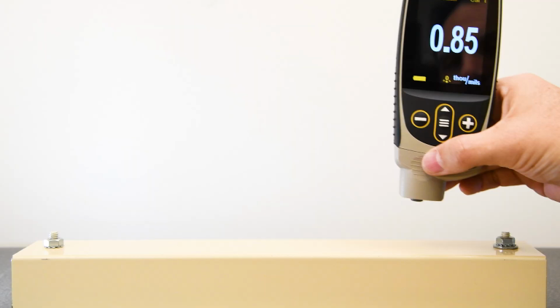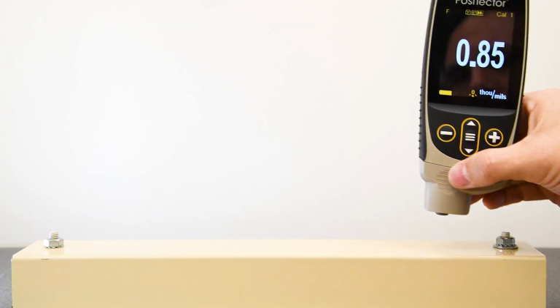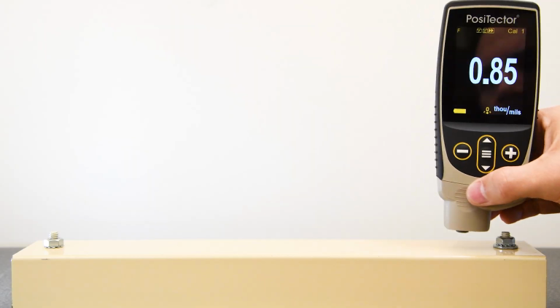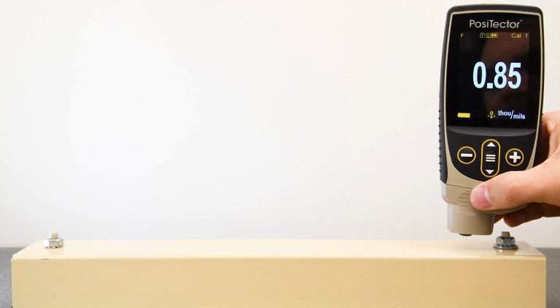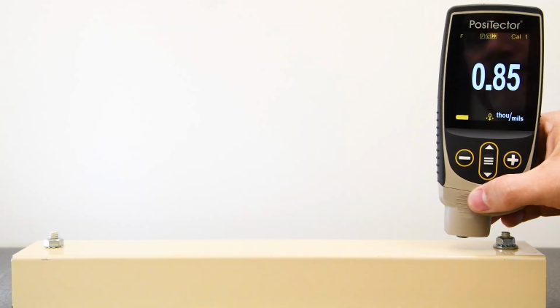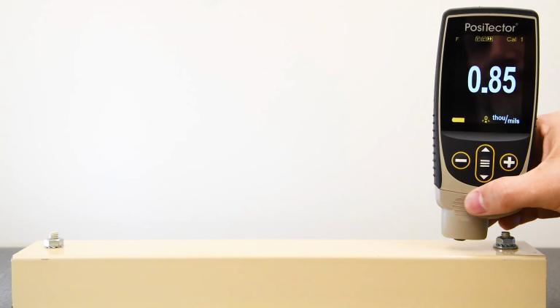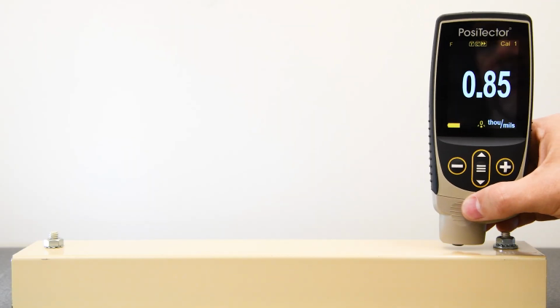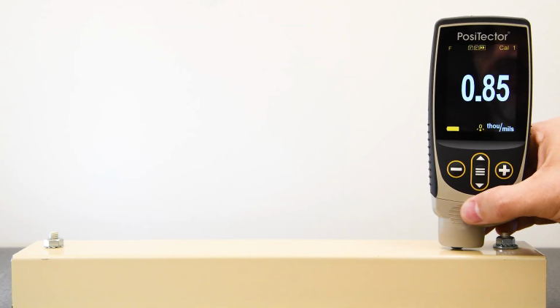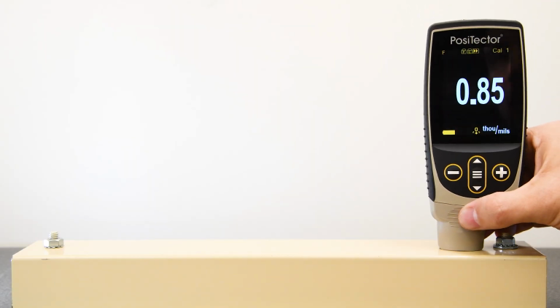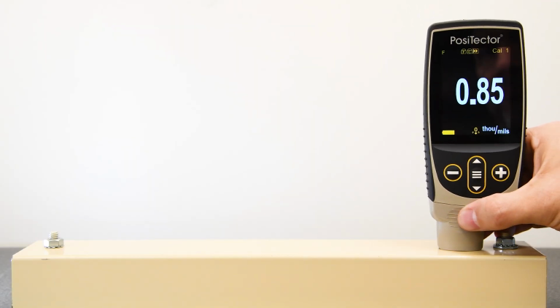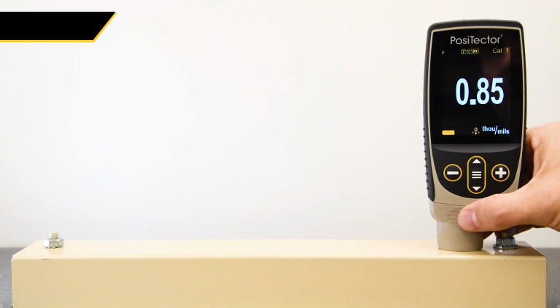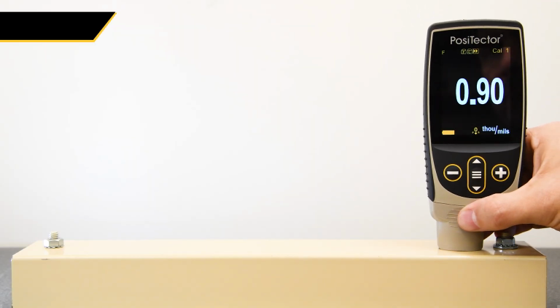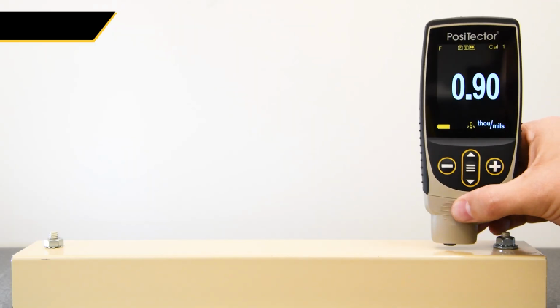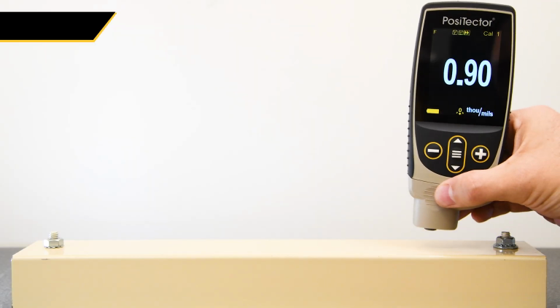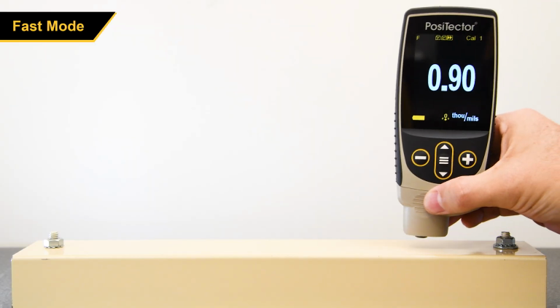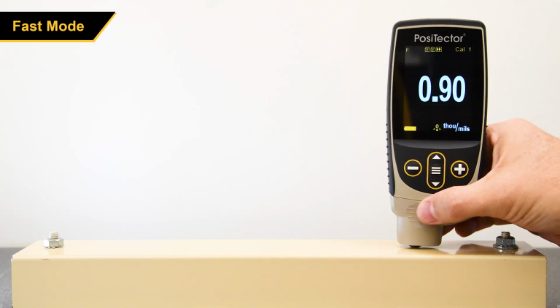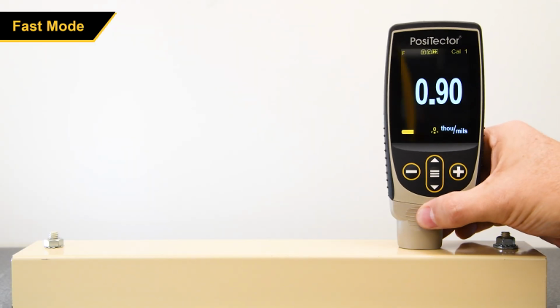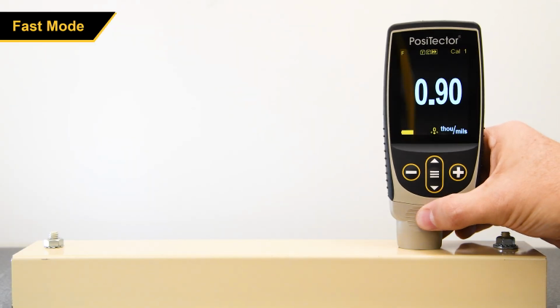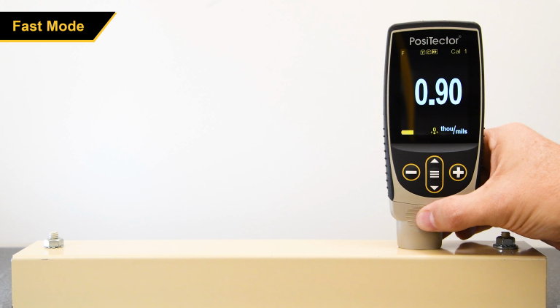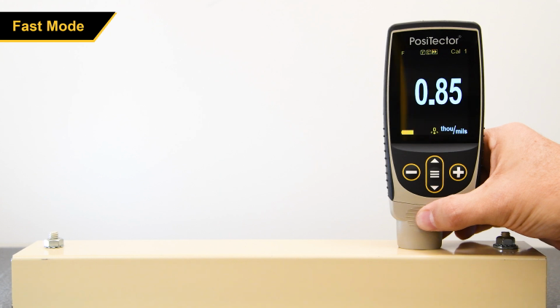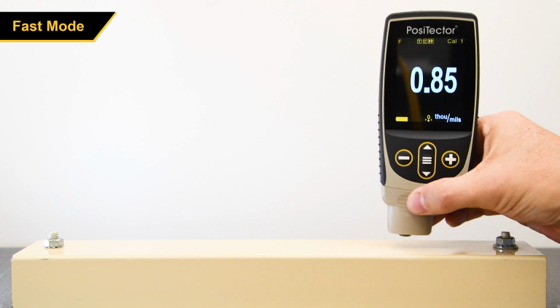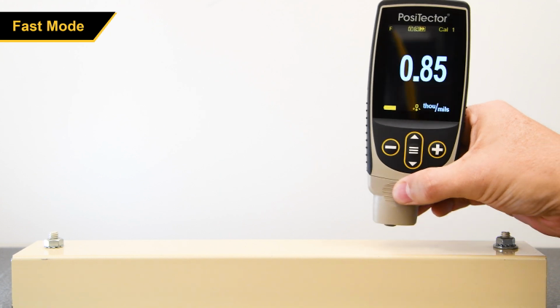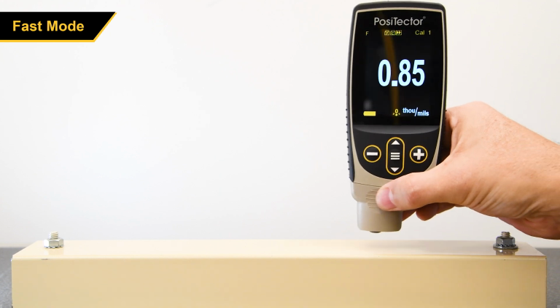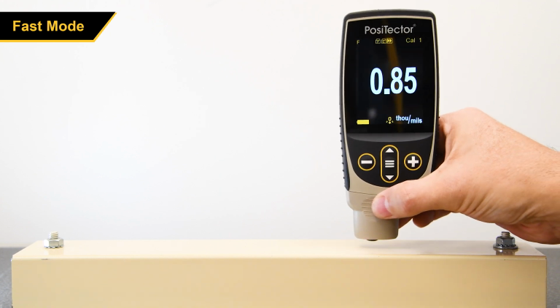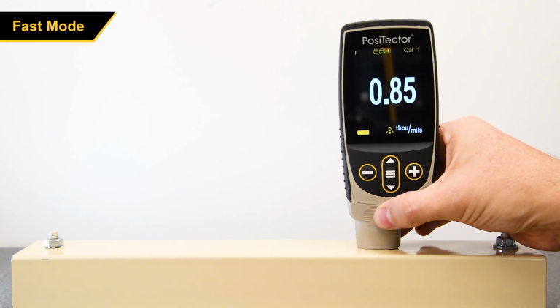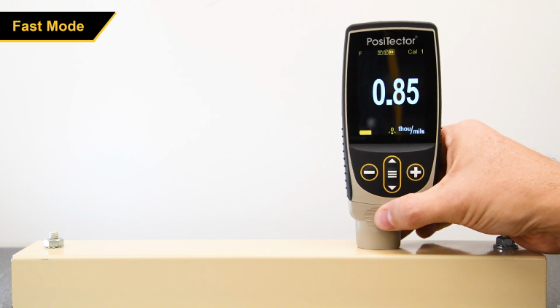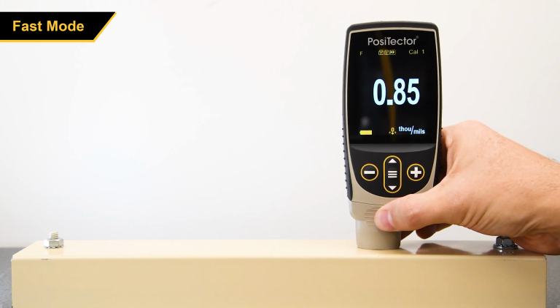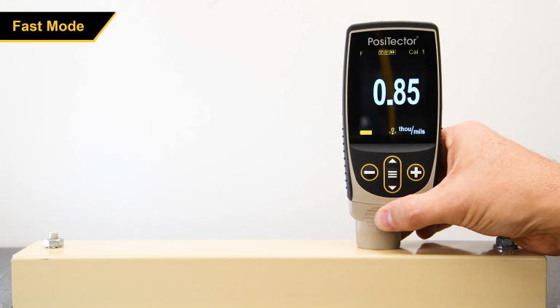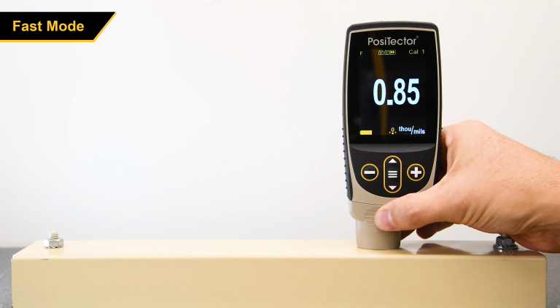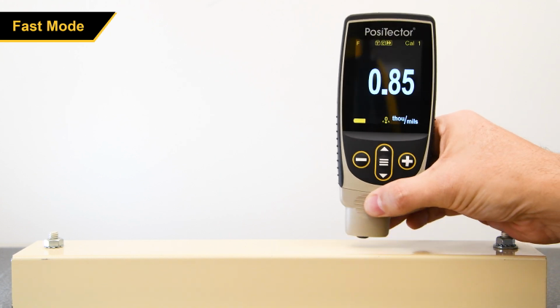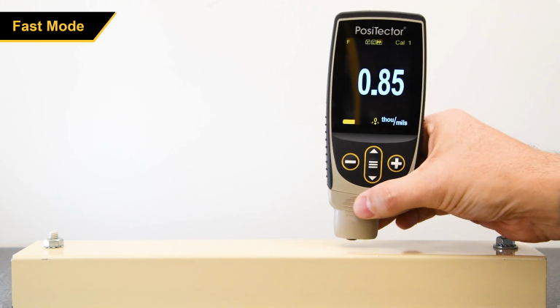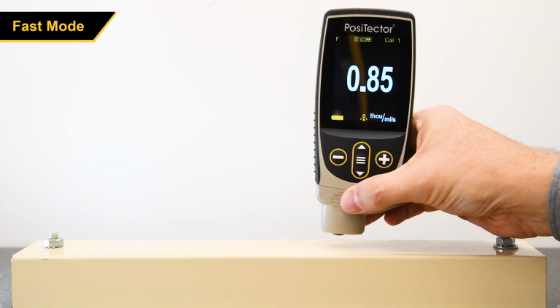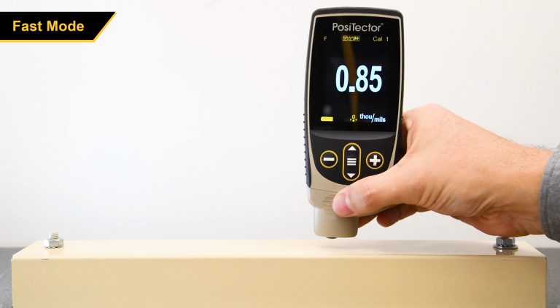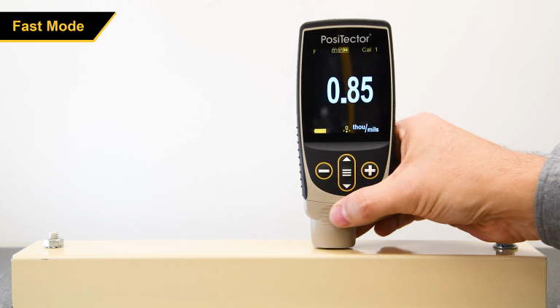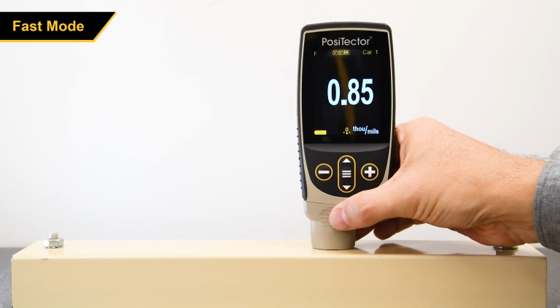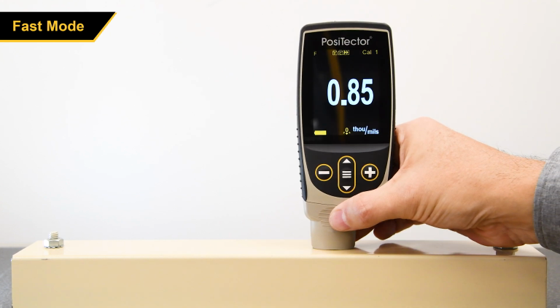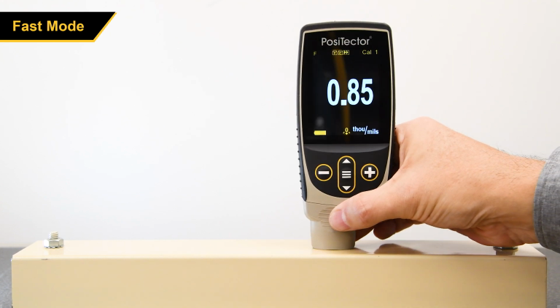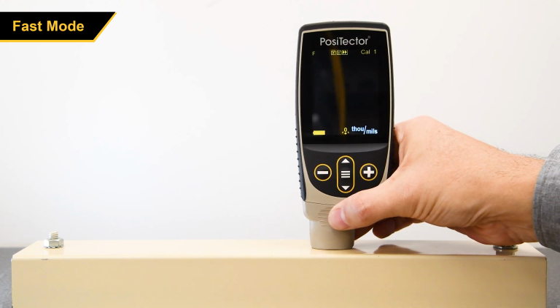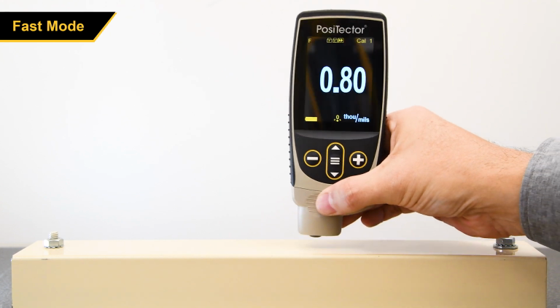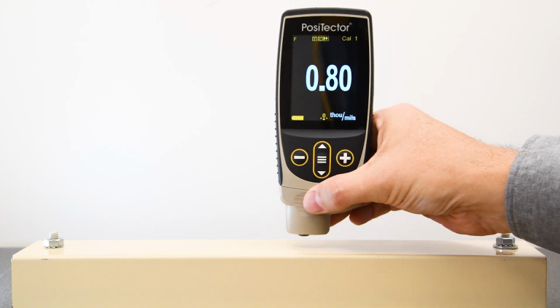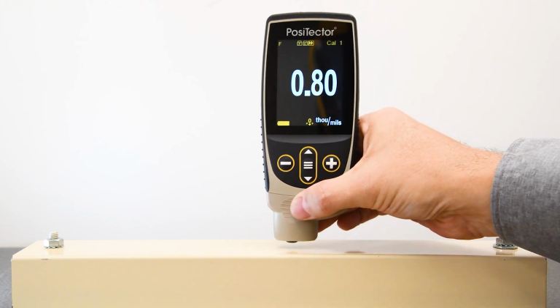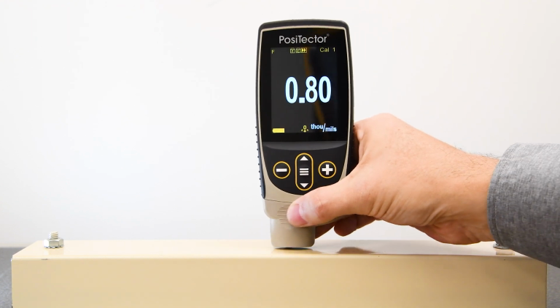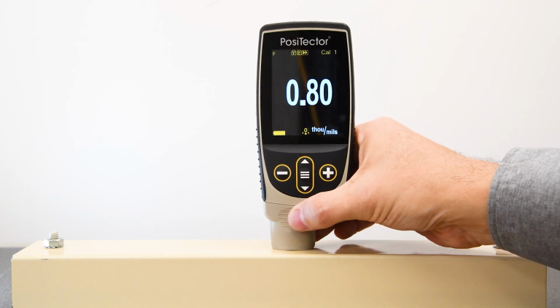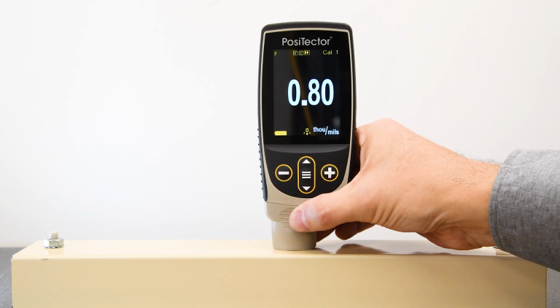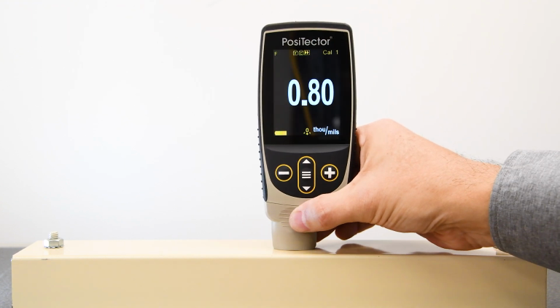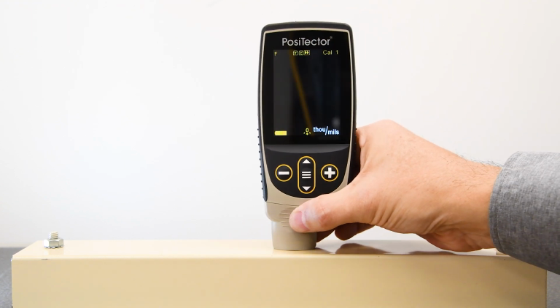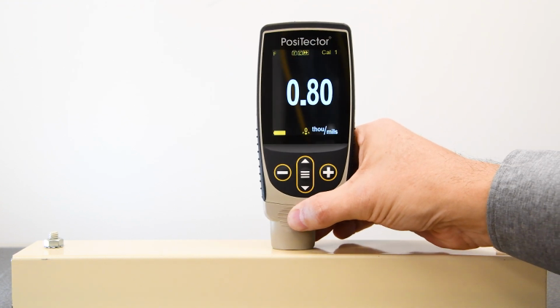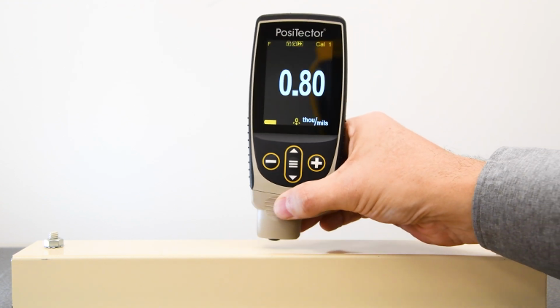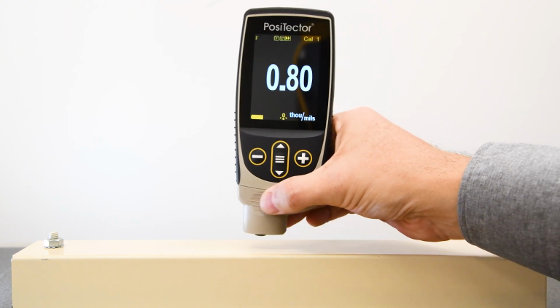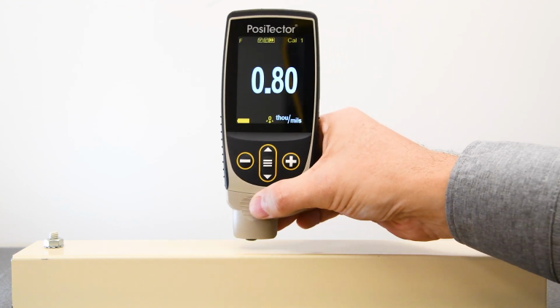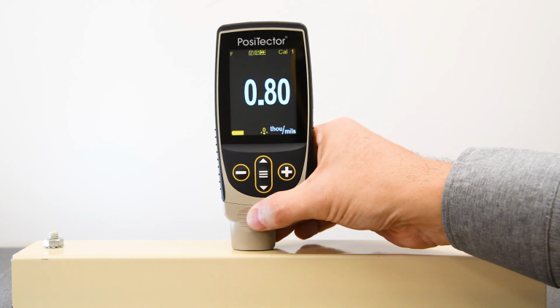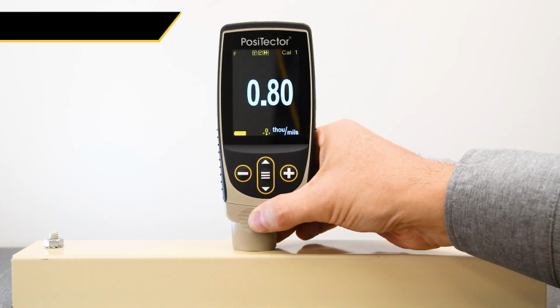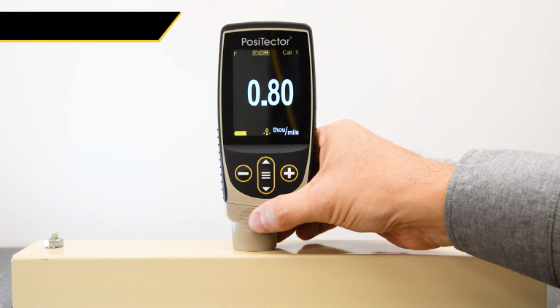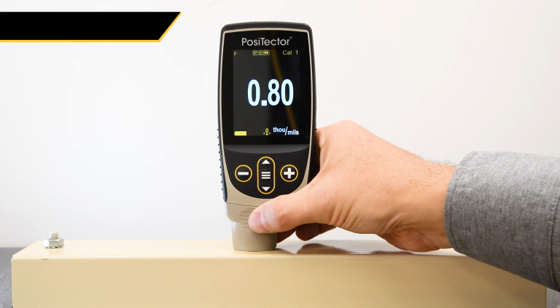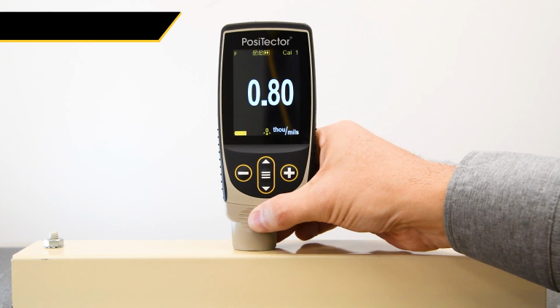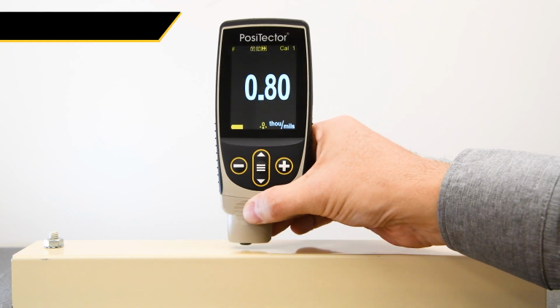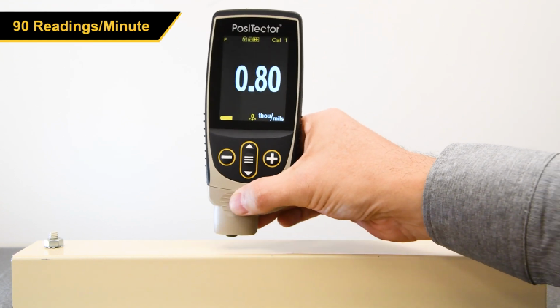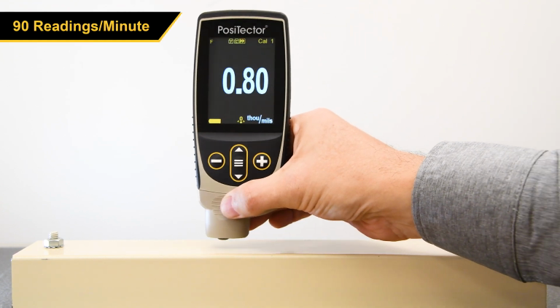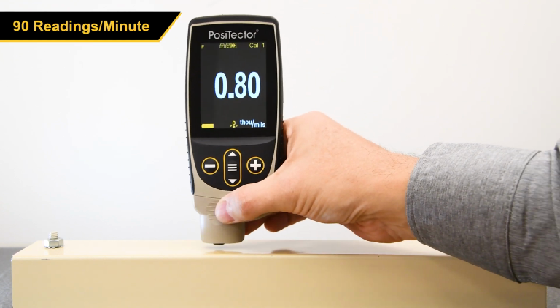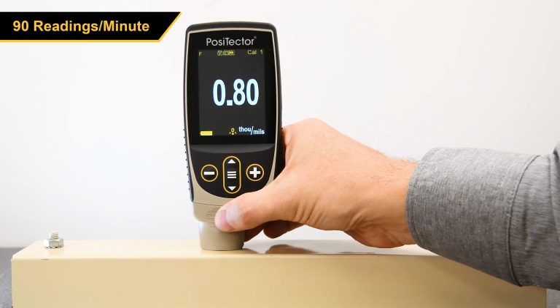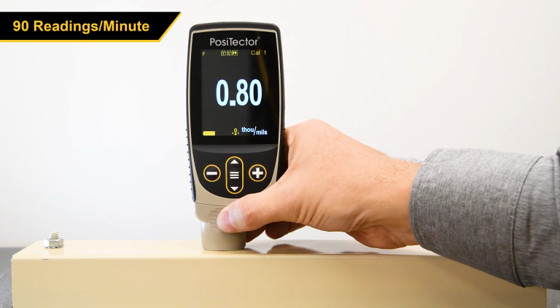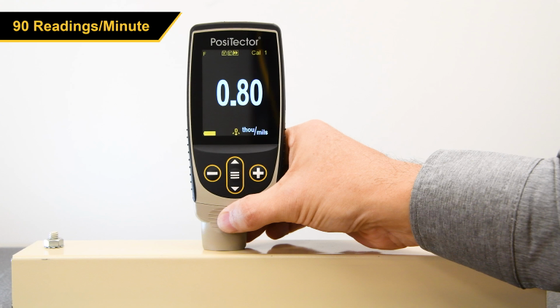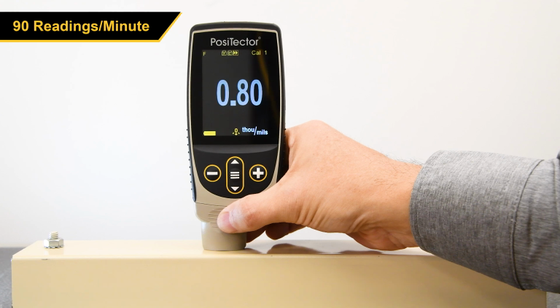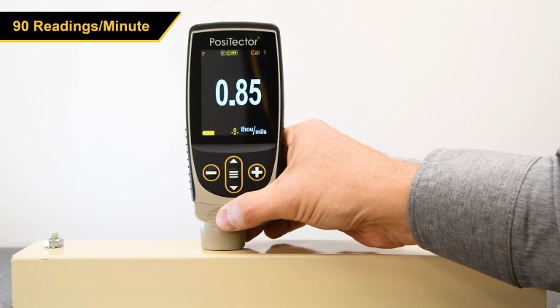For advanced users and straightforward applications, Fast Mode increases the speed to over 90 readings per minute.